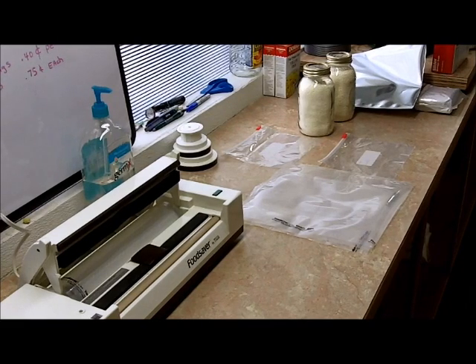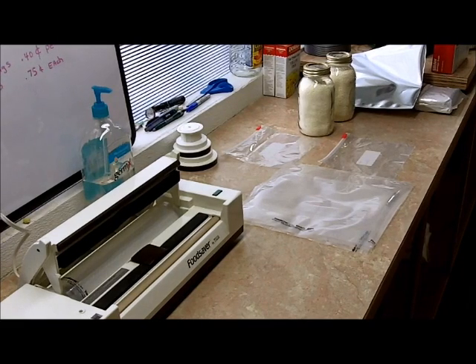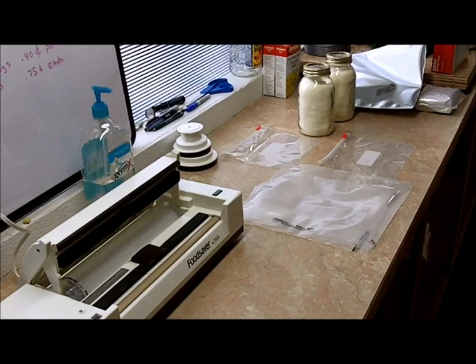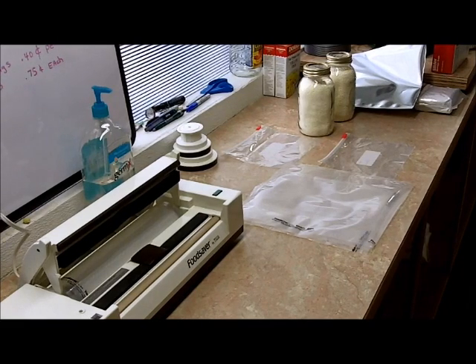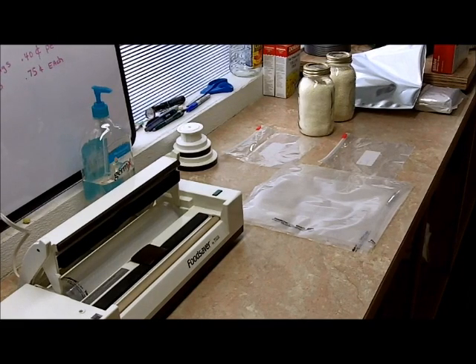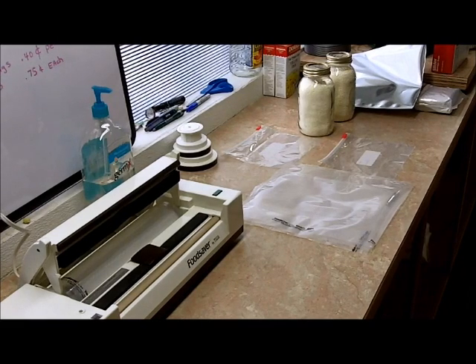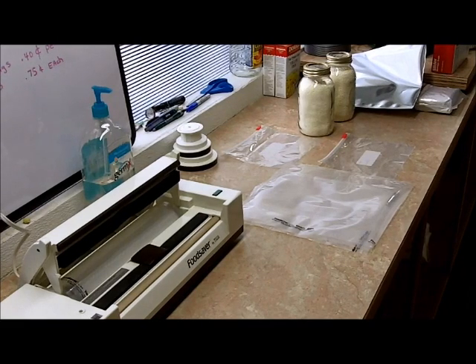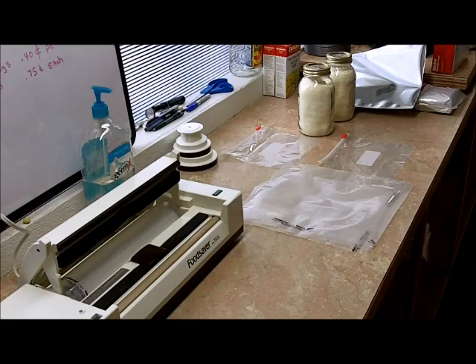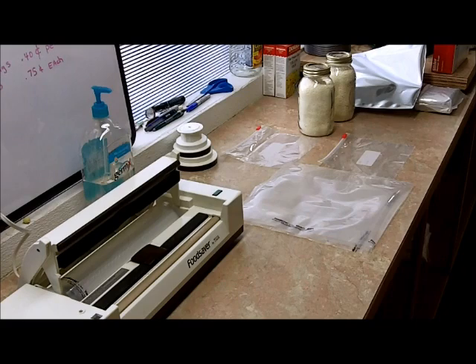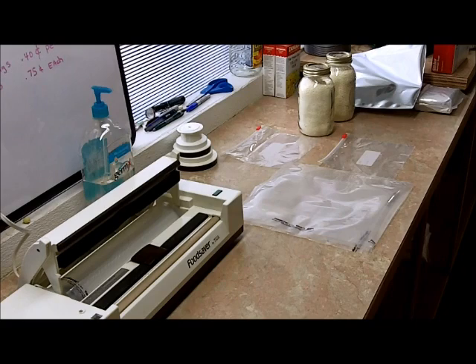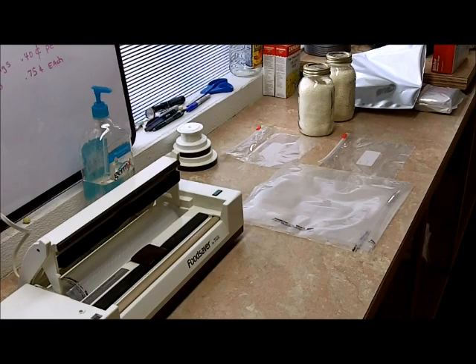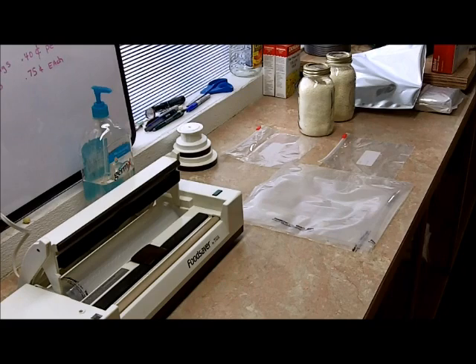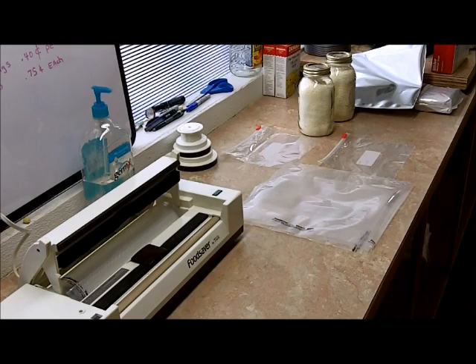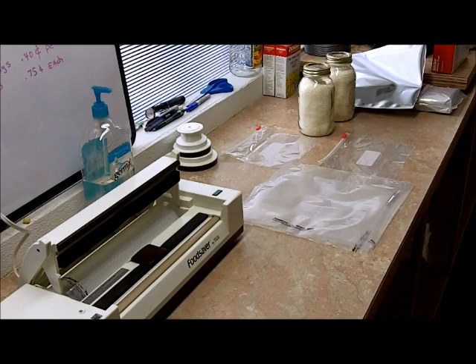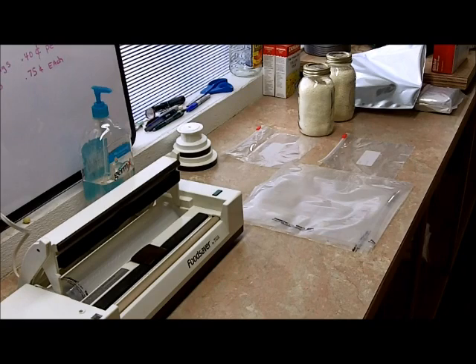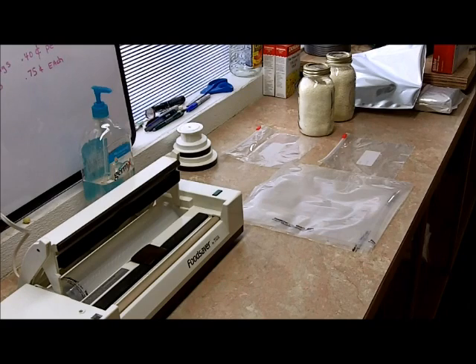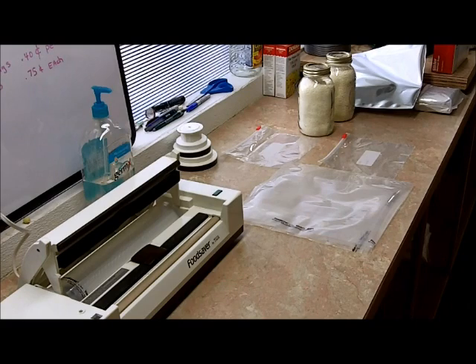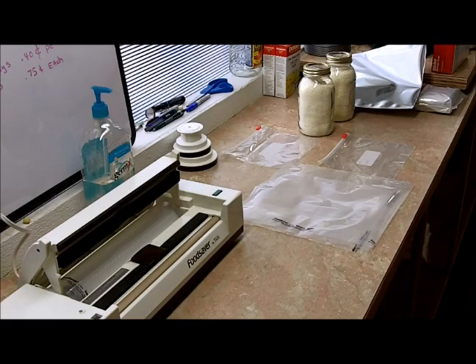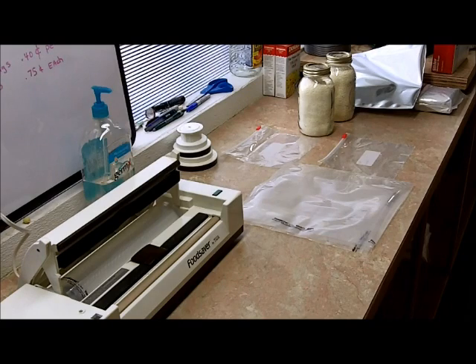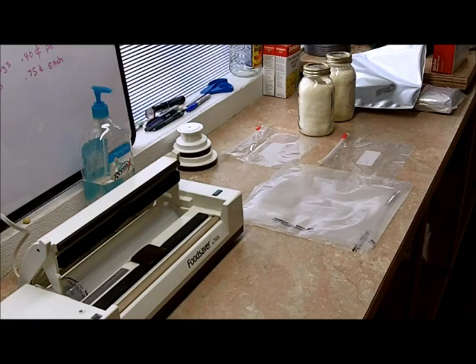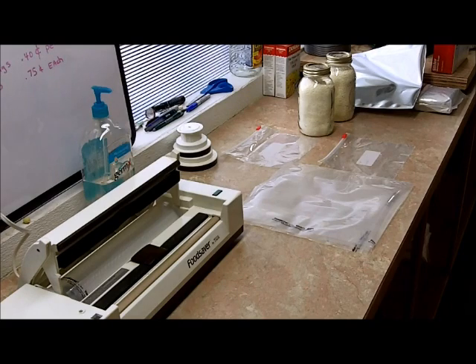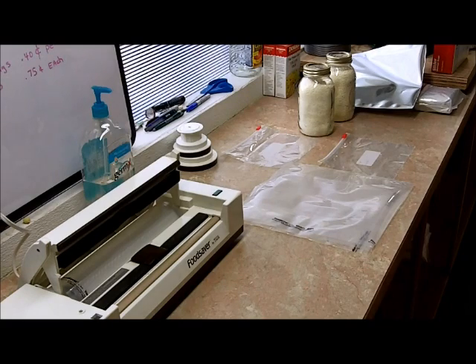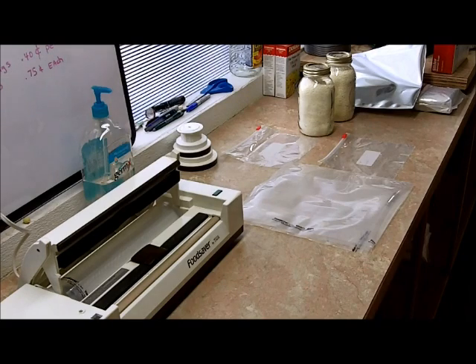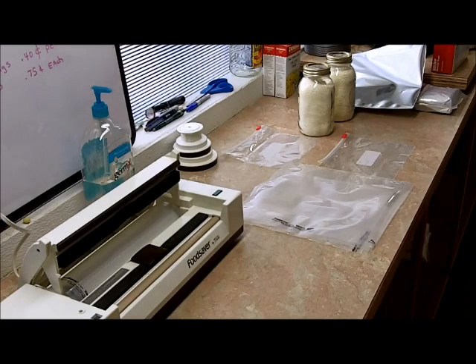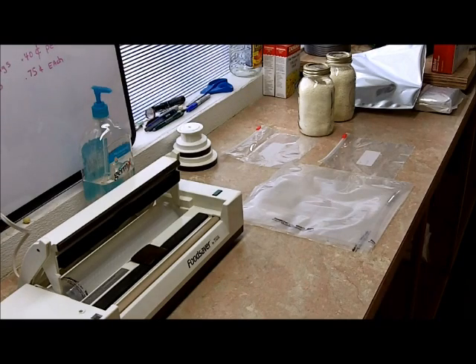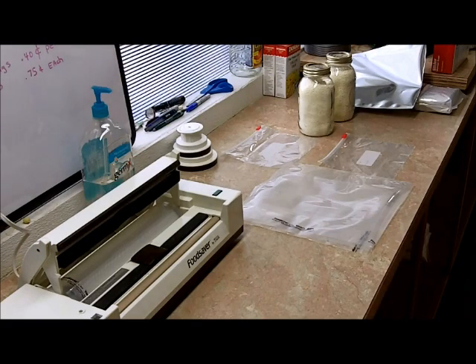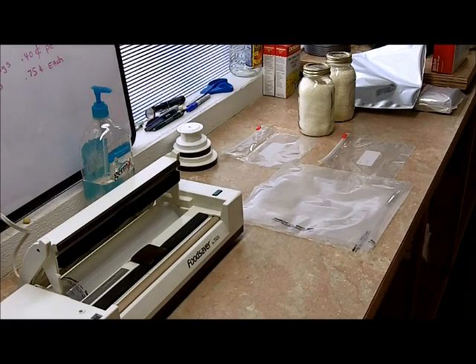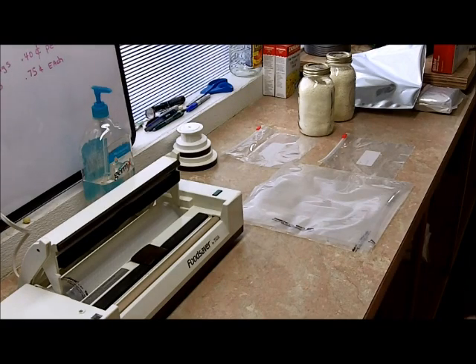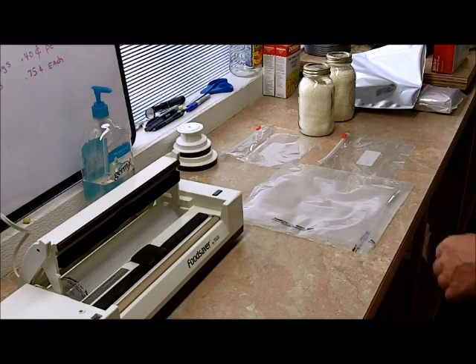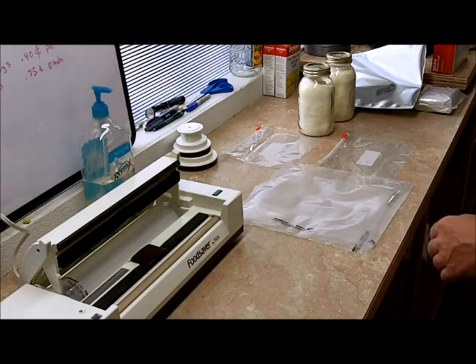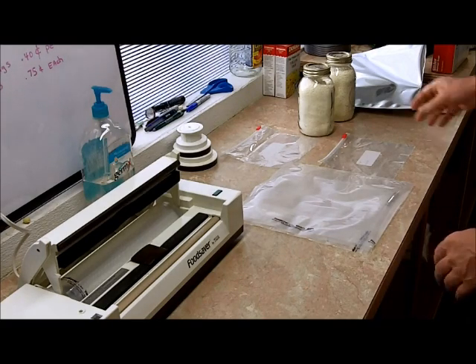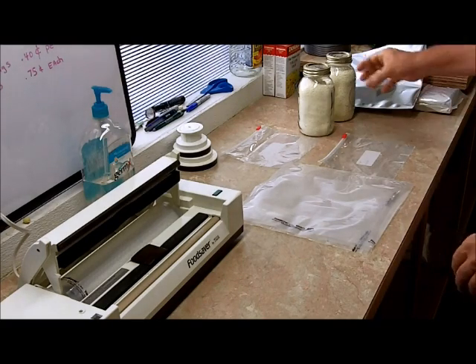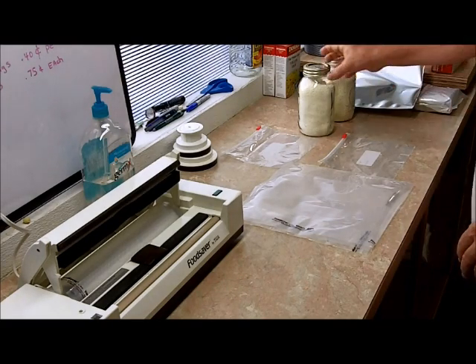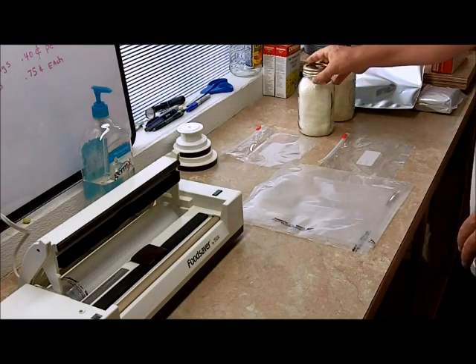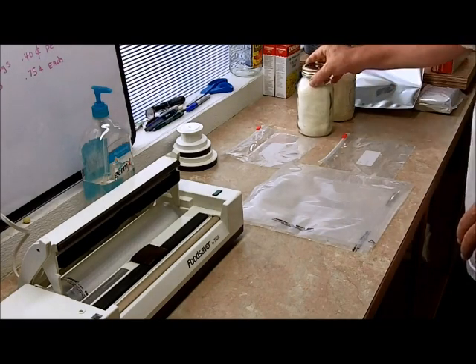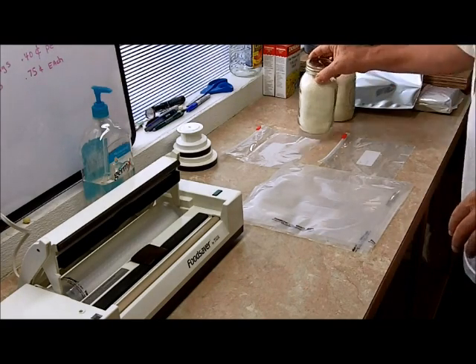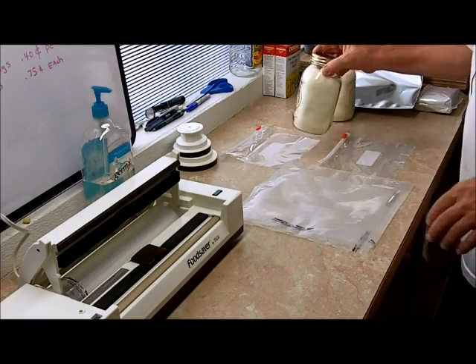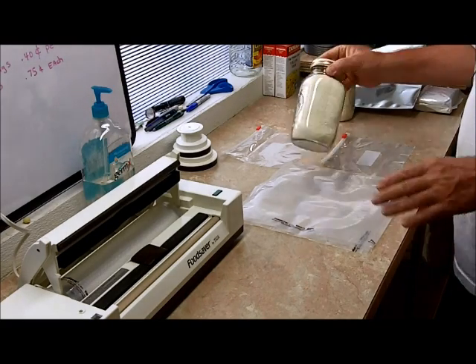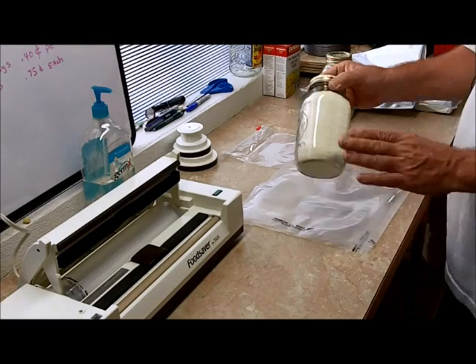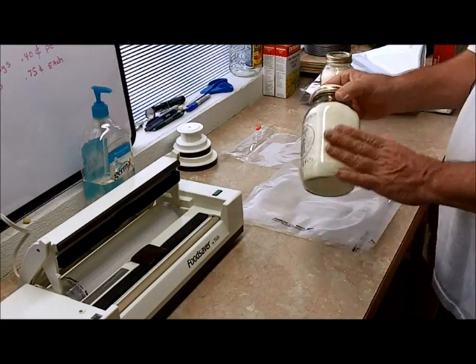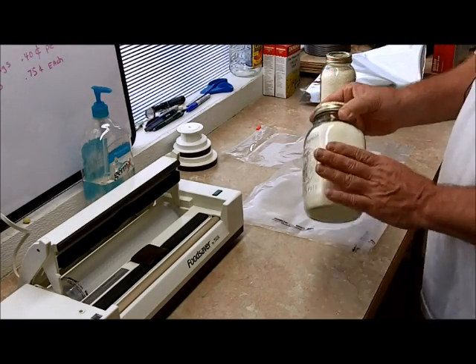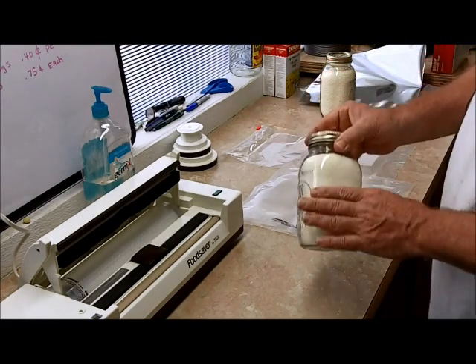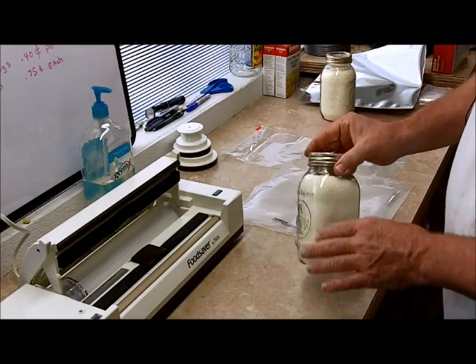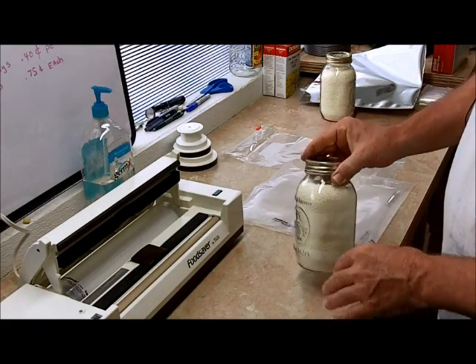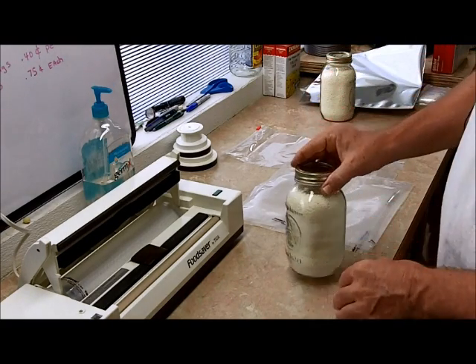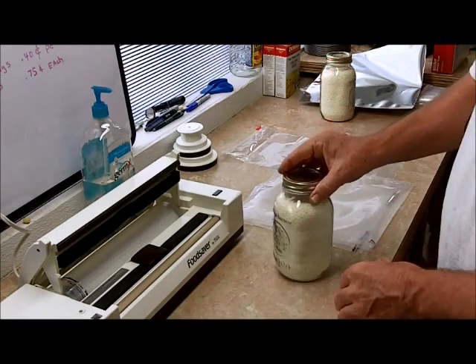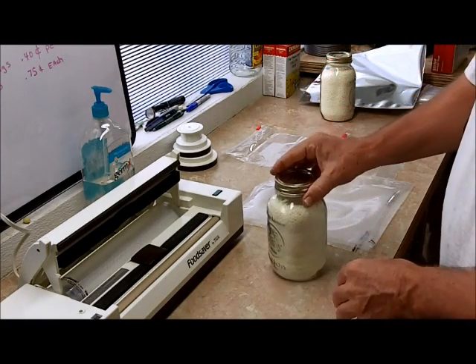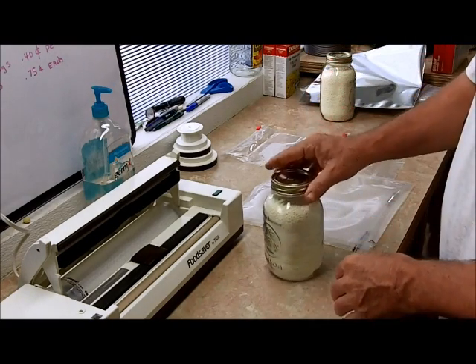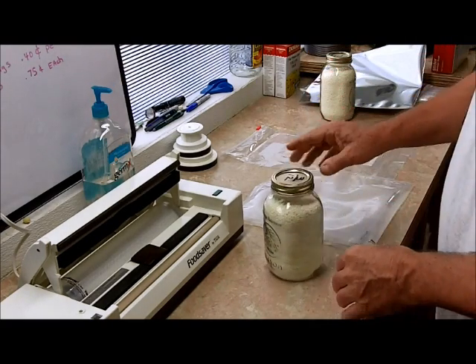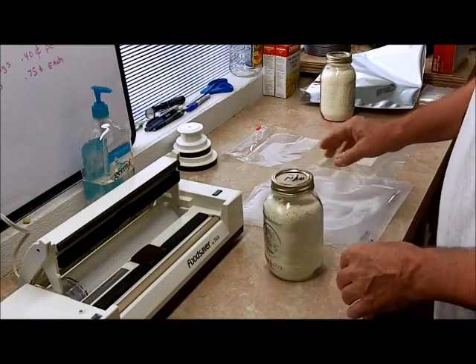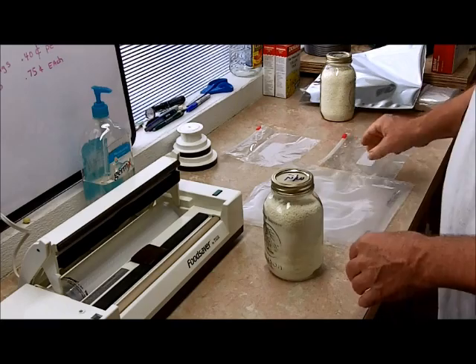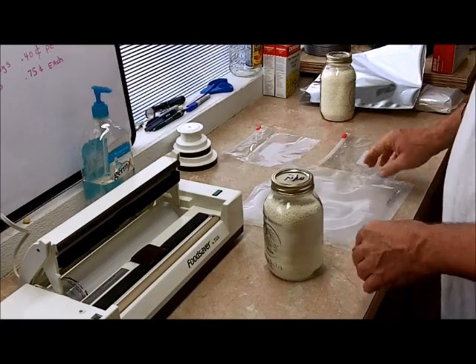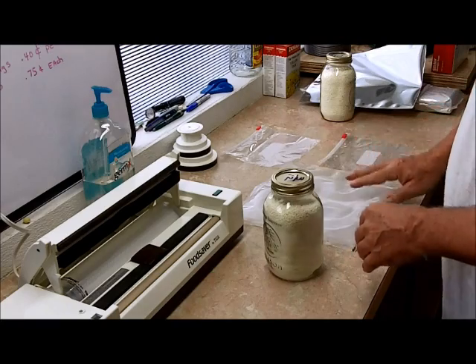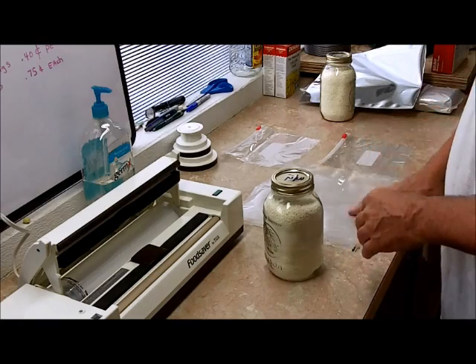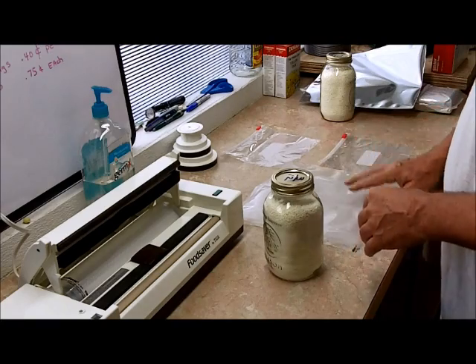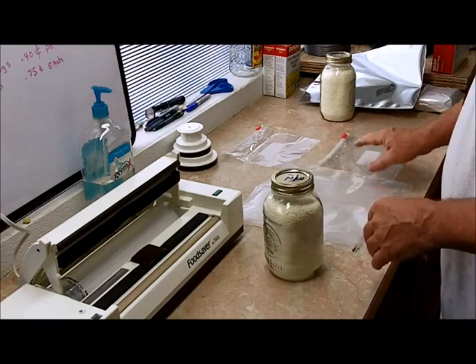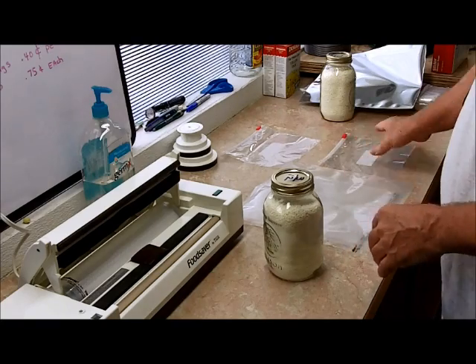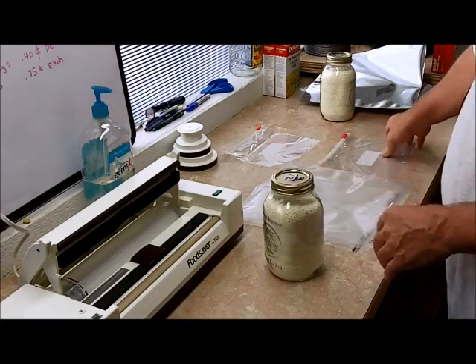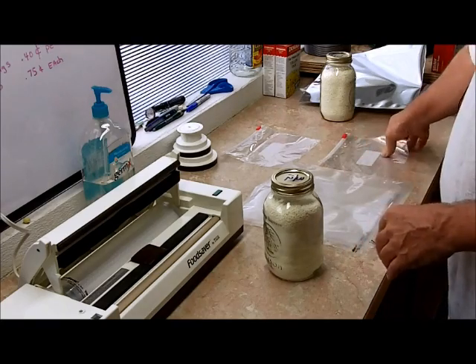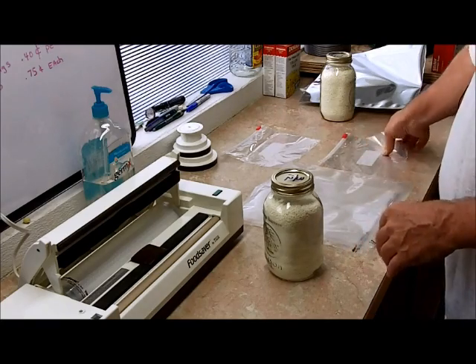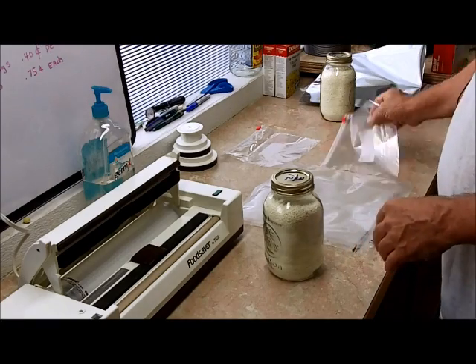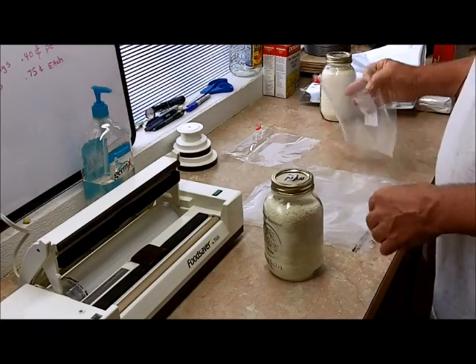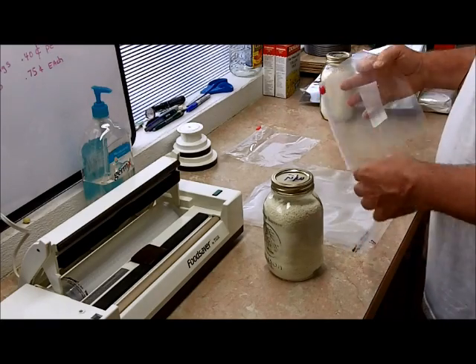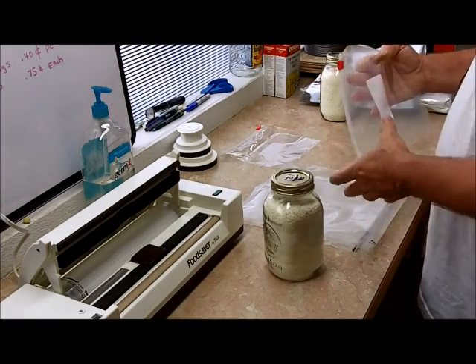Technician 775 here. This is a quick video on packaging the powdered milk into food saver bags.